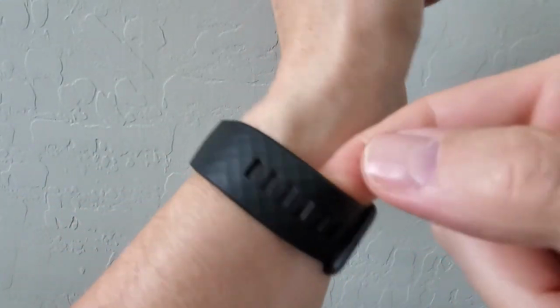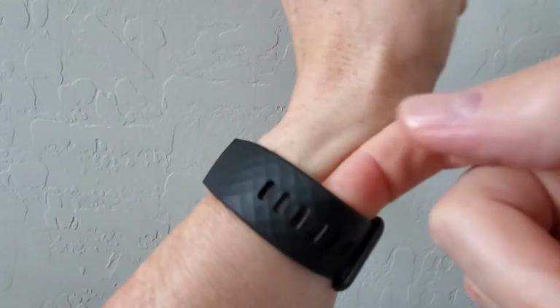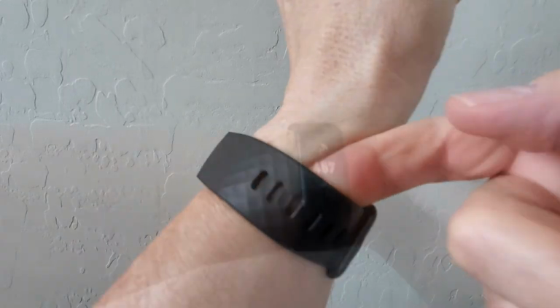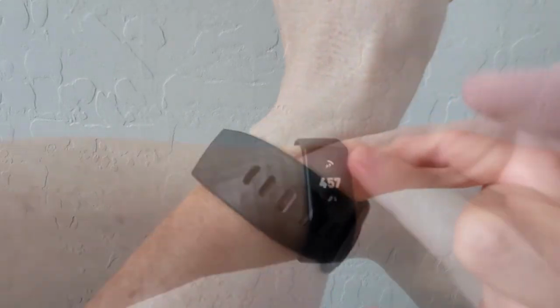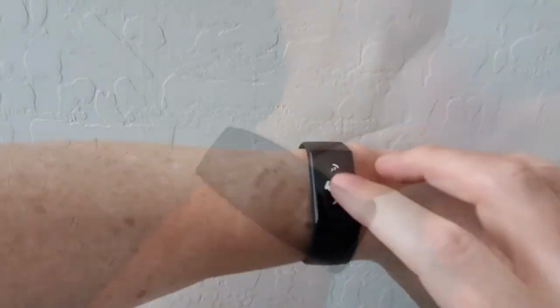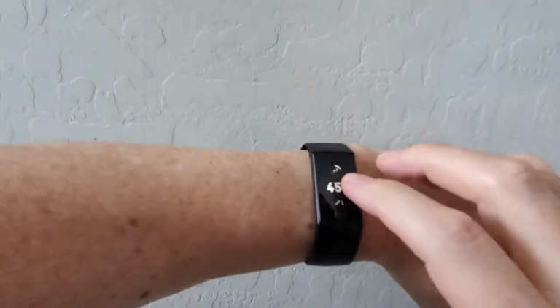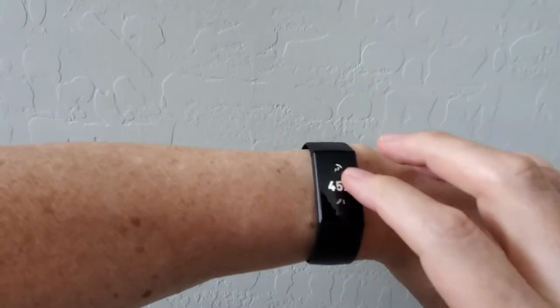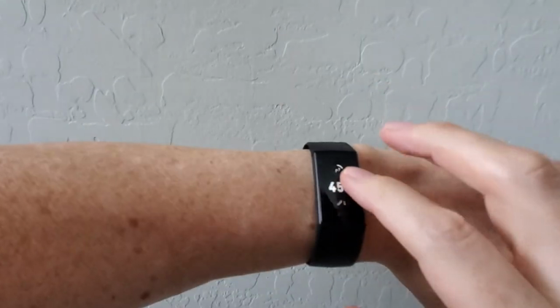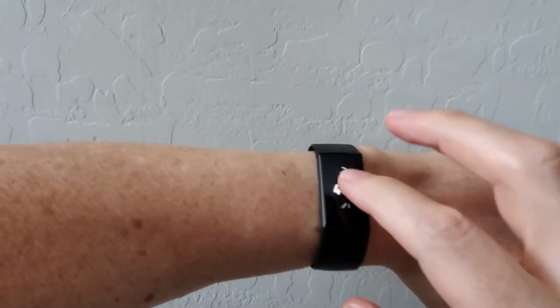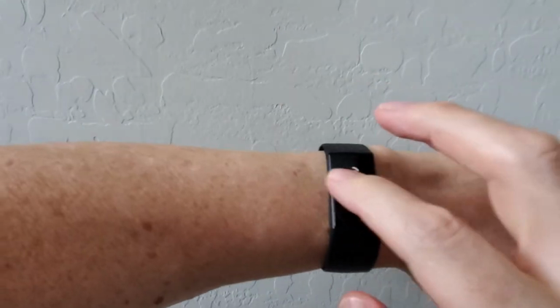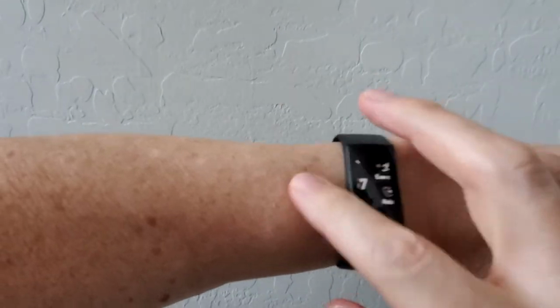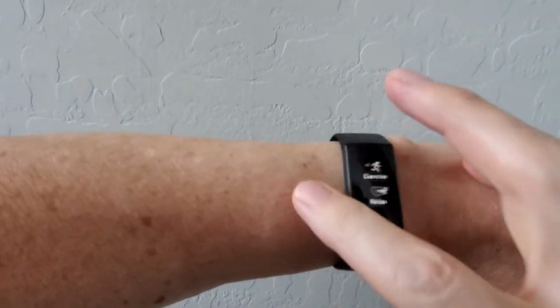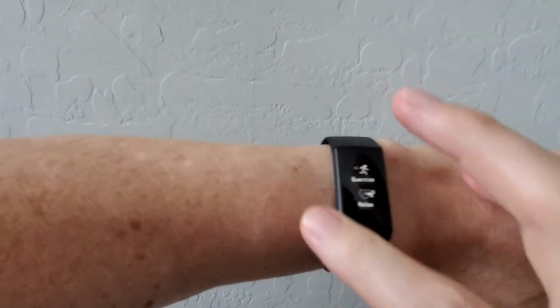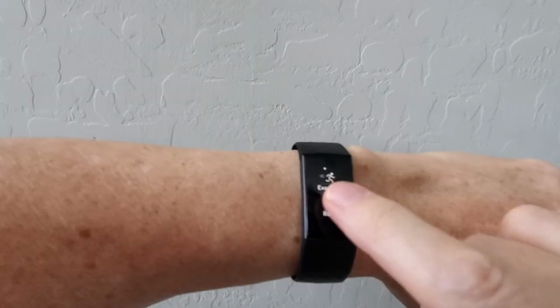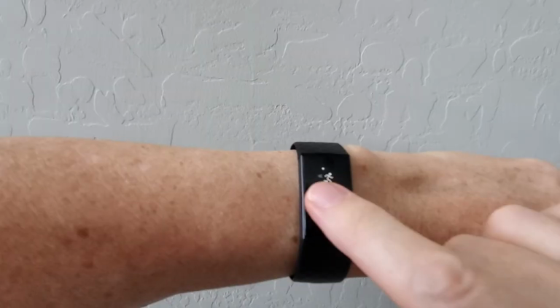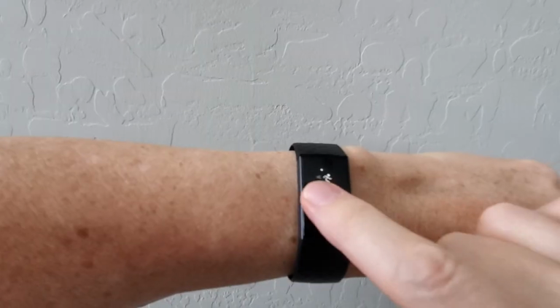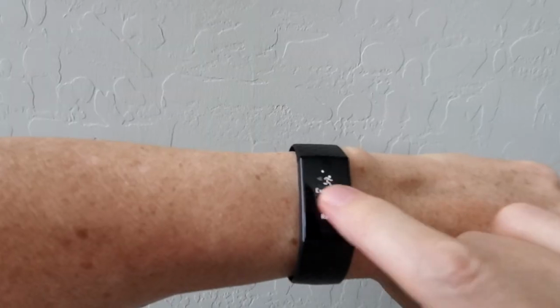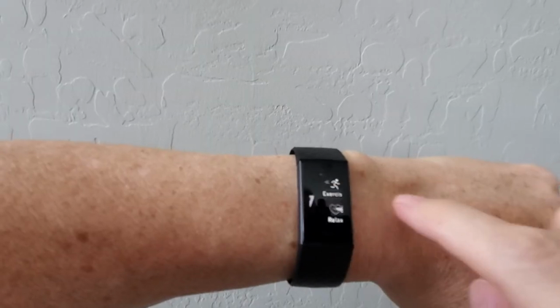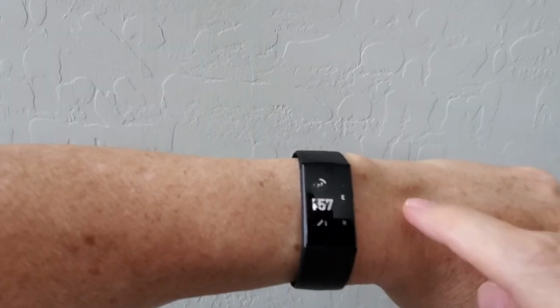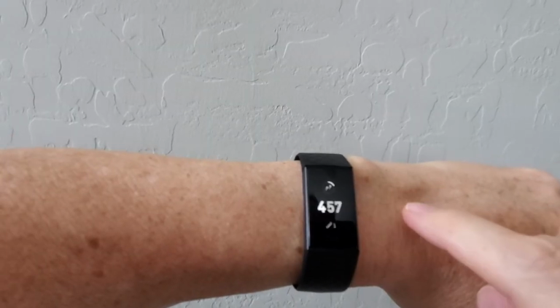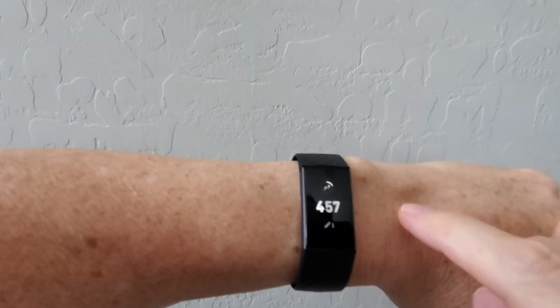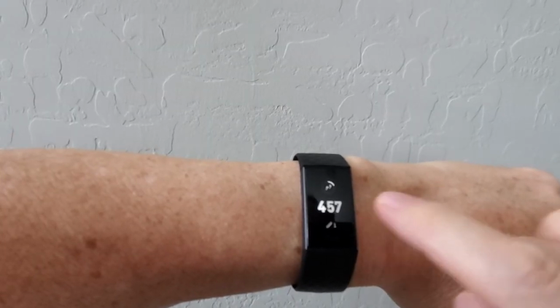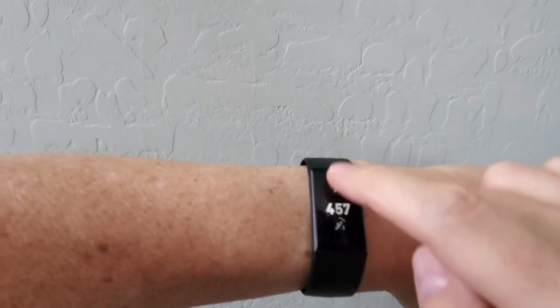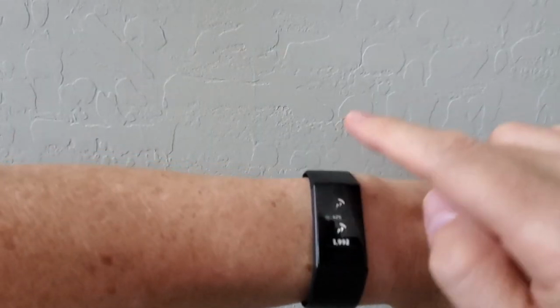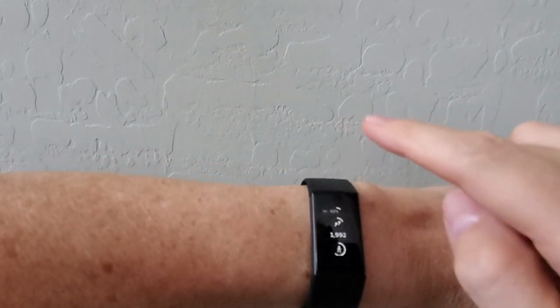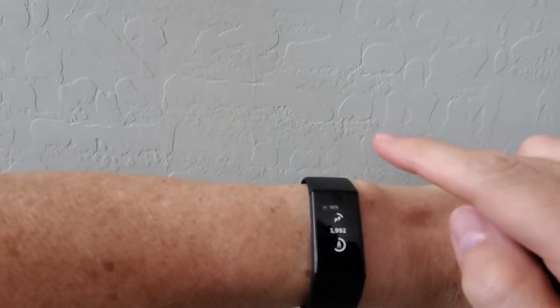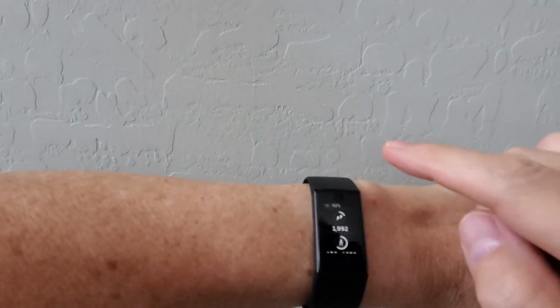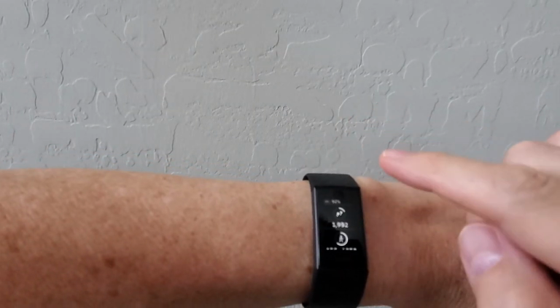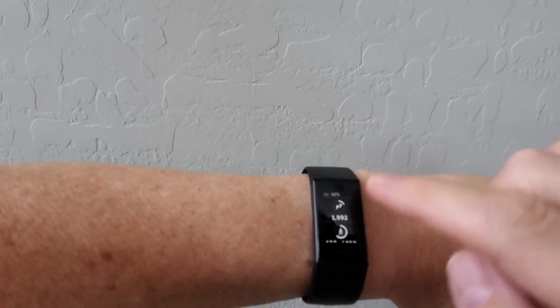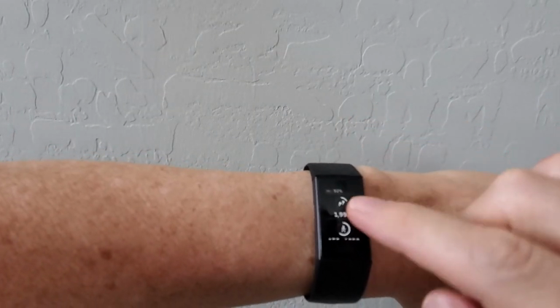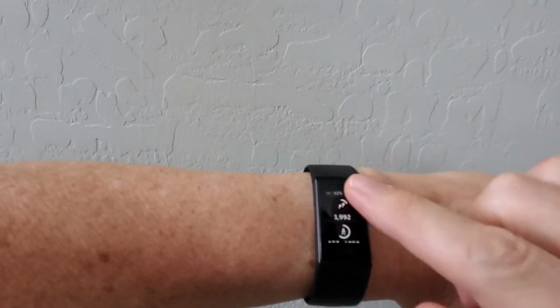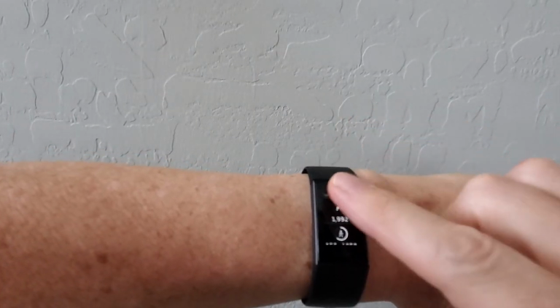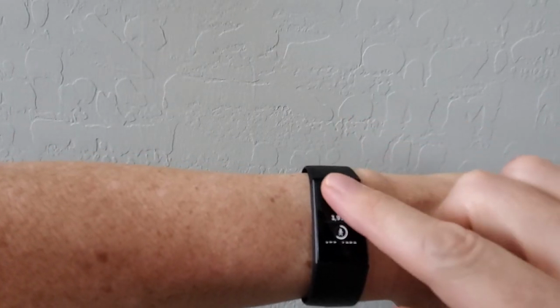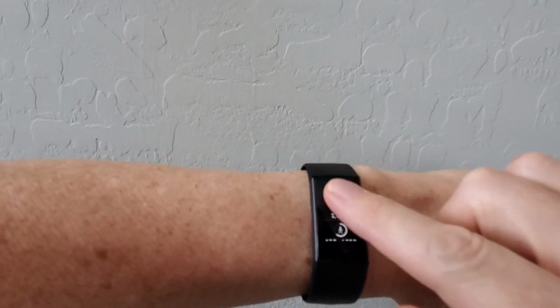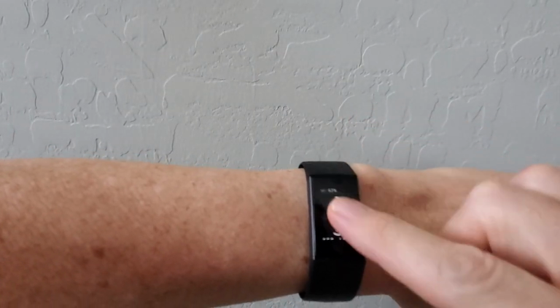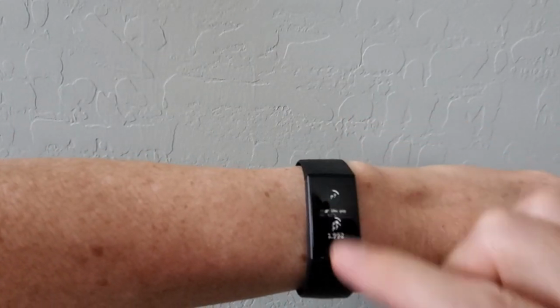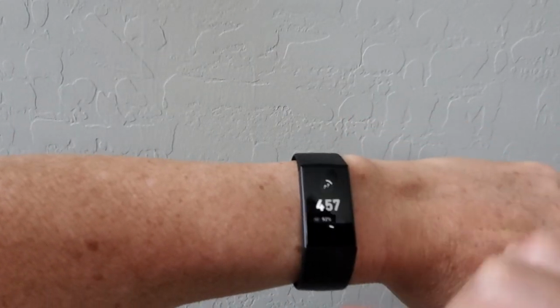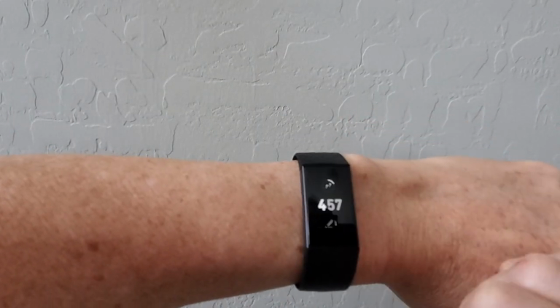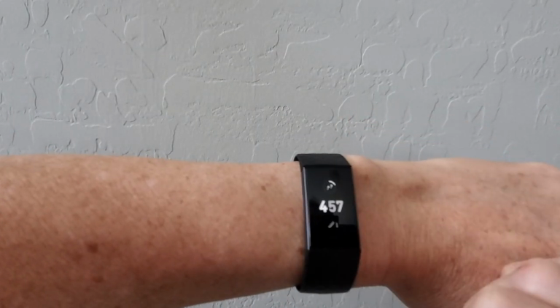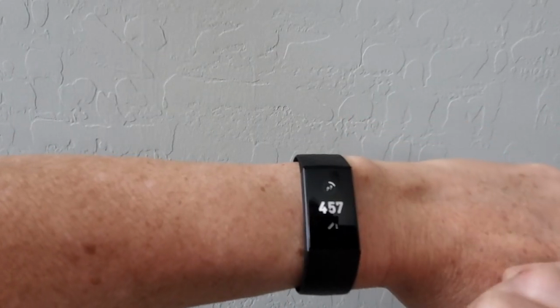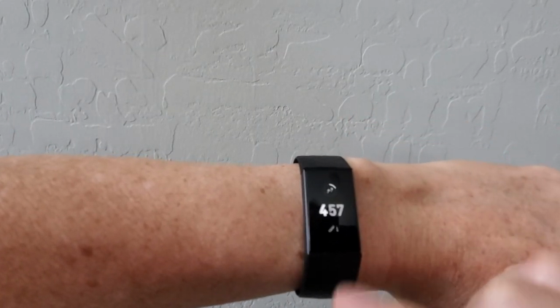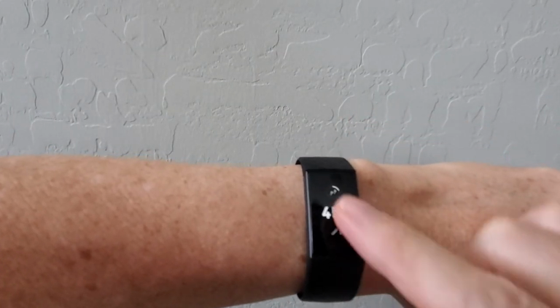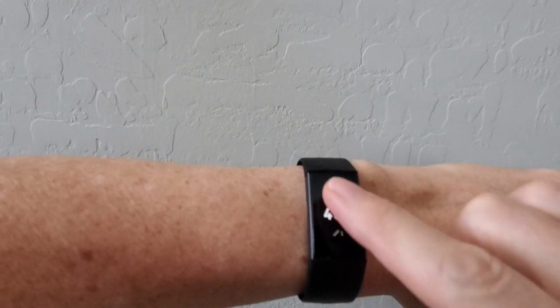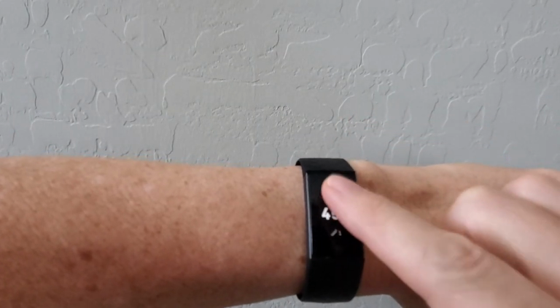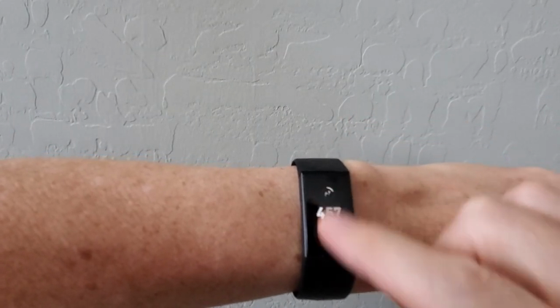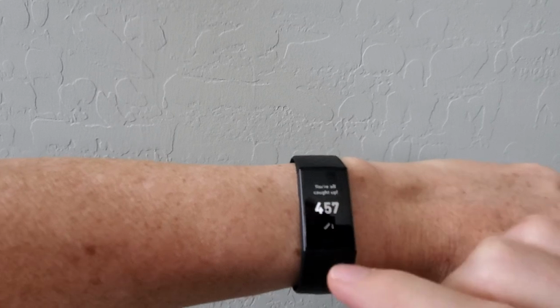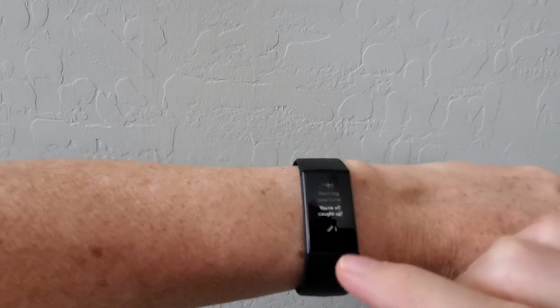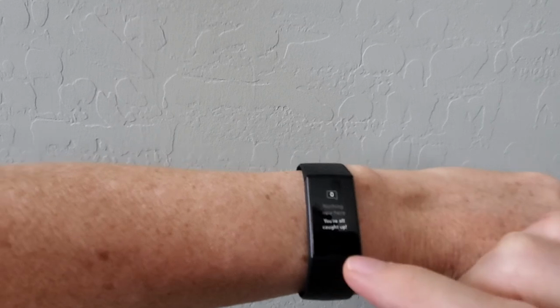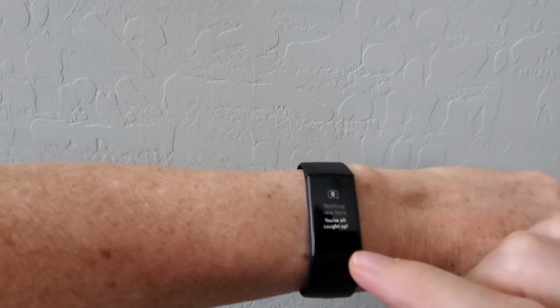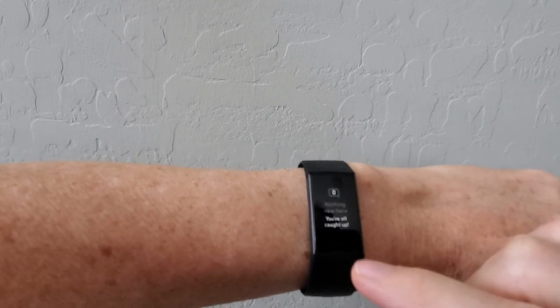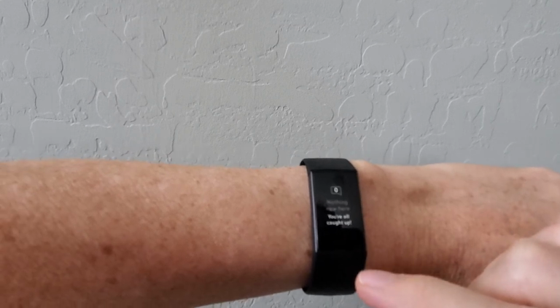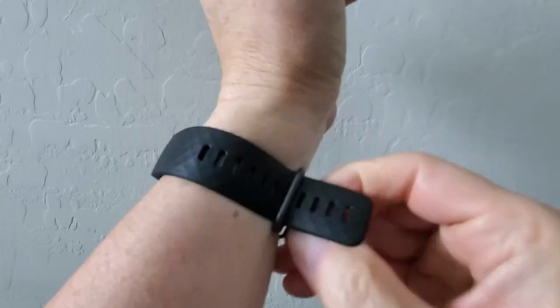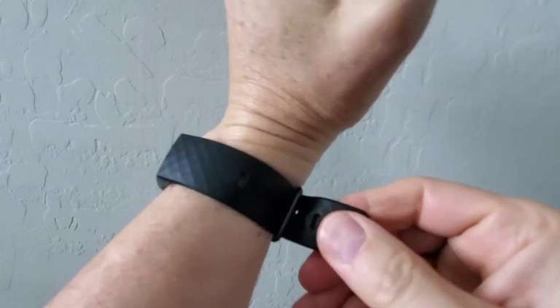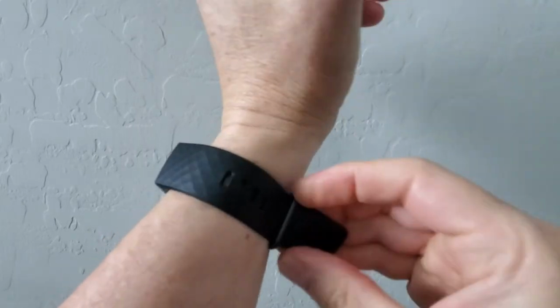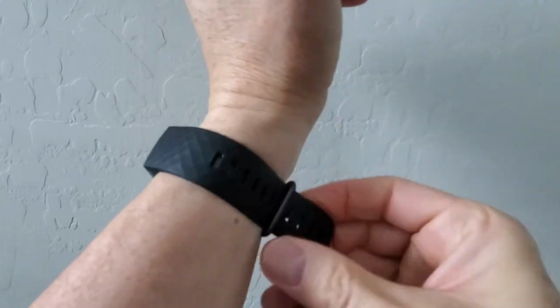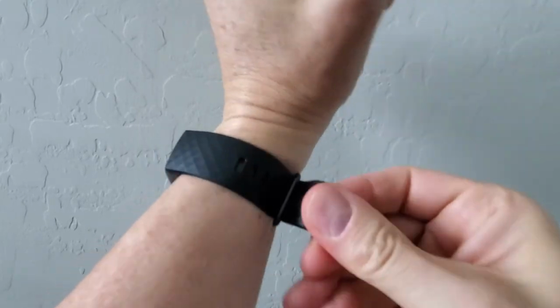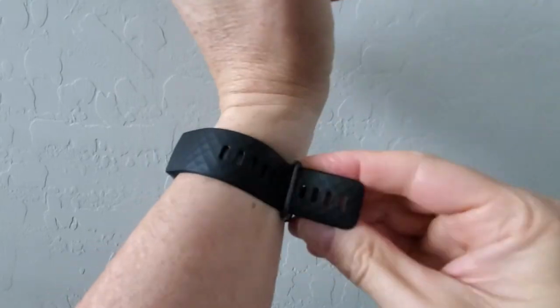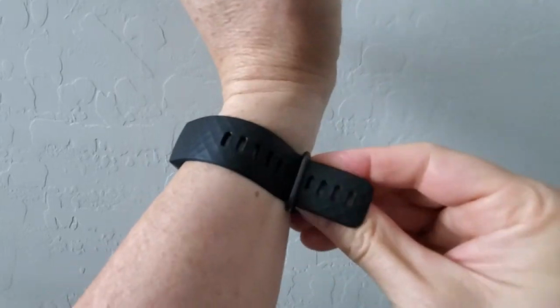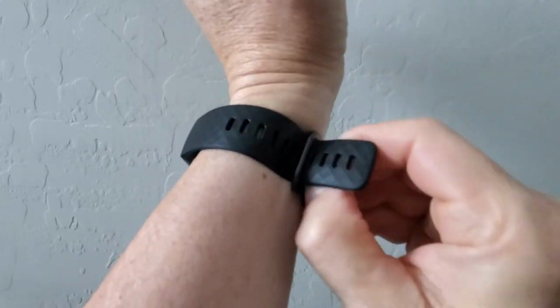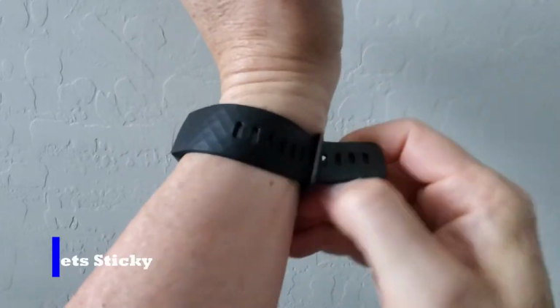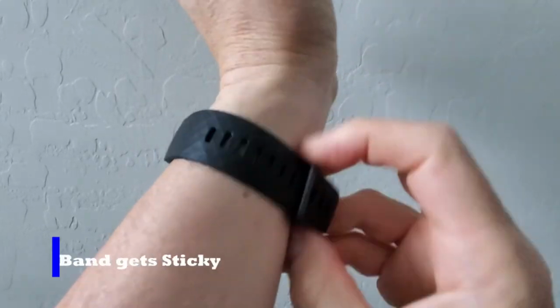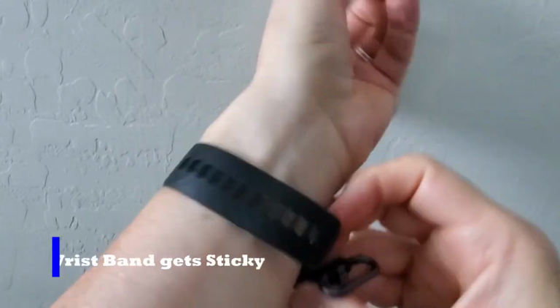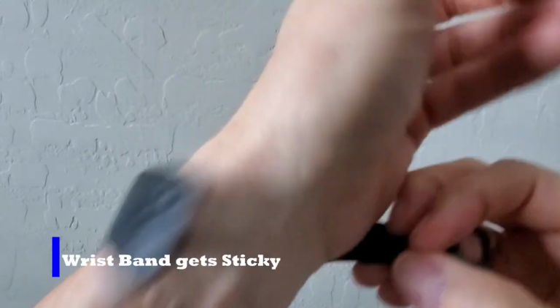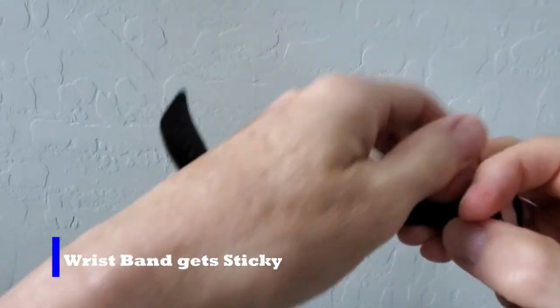By swiping left, right, up, and down. My only complaint is the watch band can get sticky after heavy use.